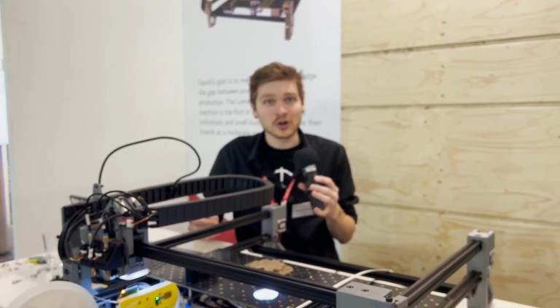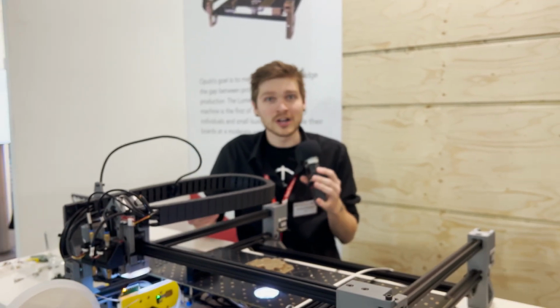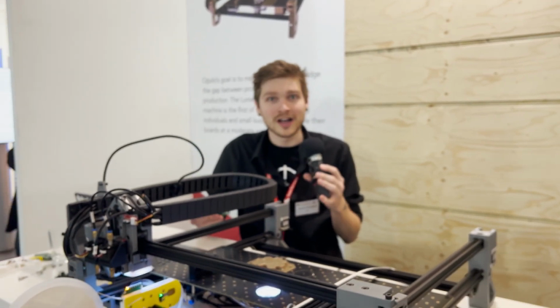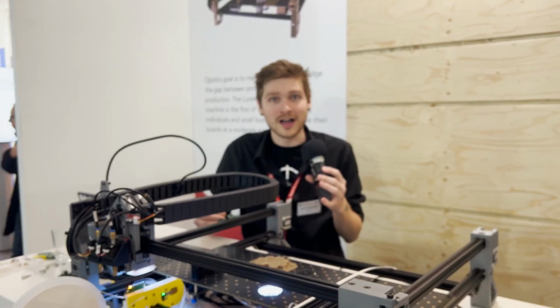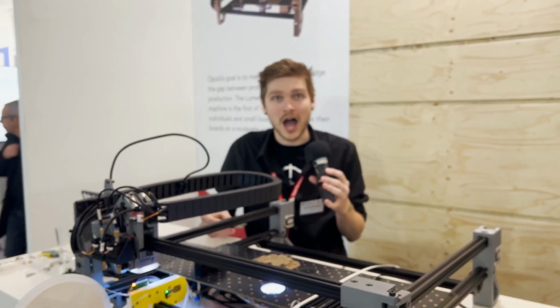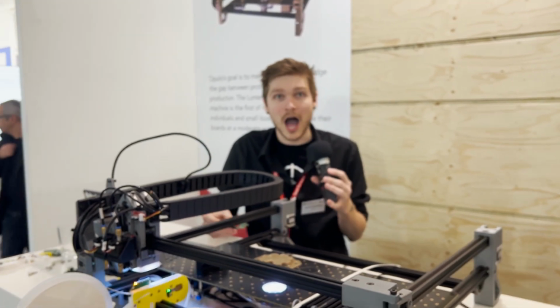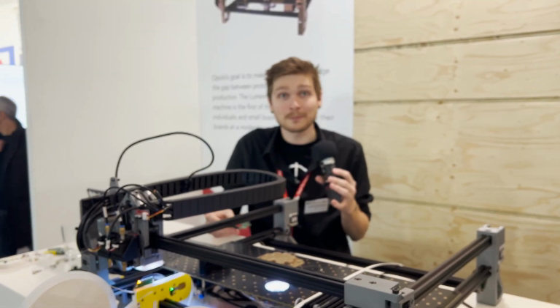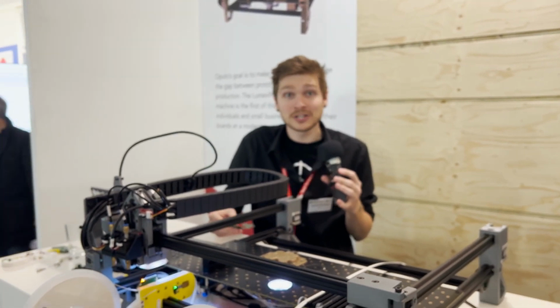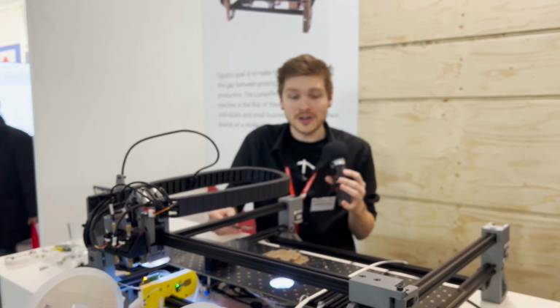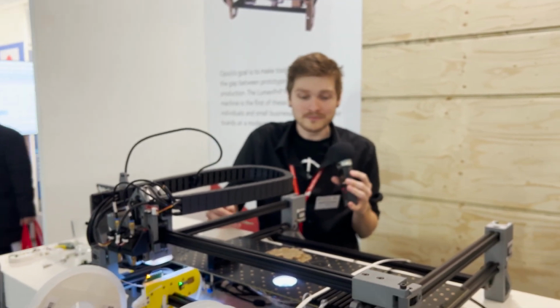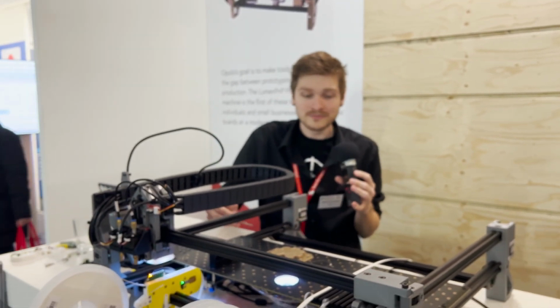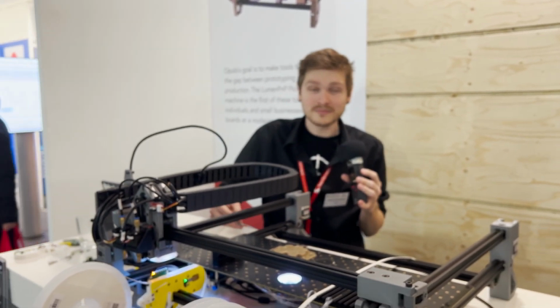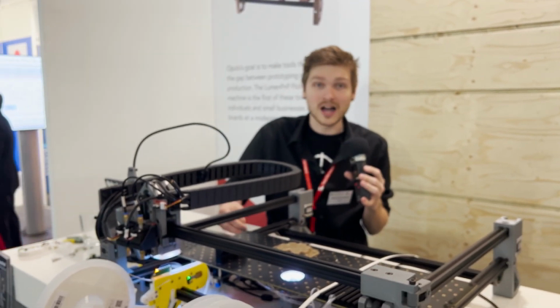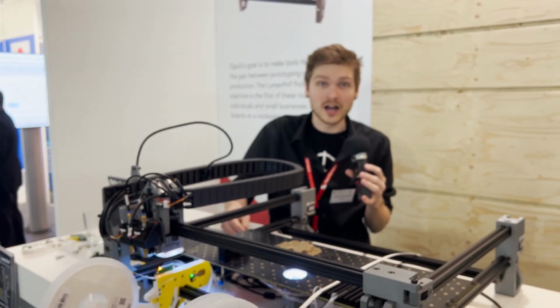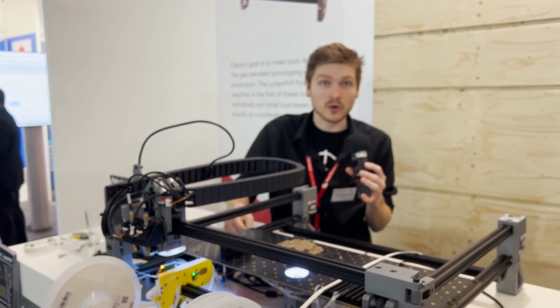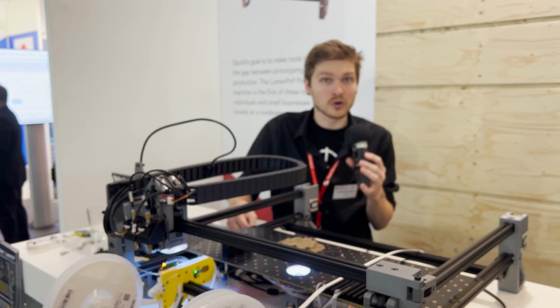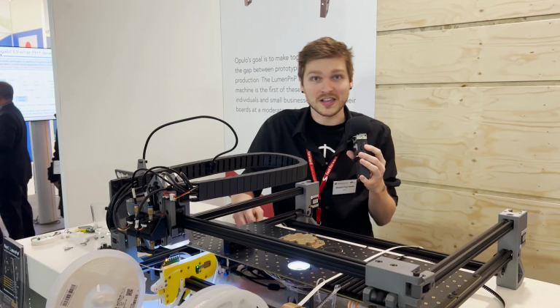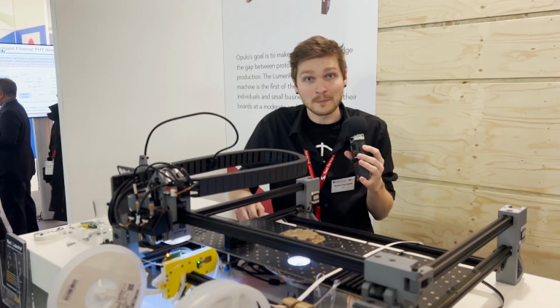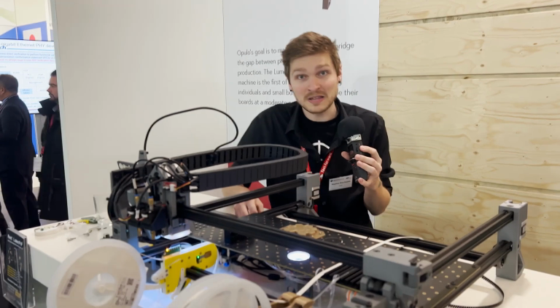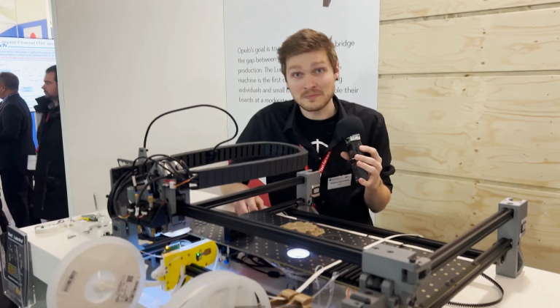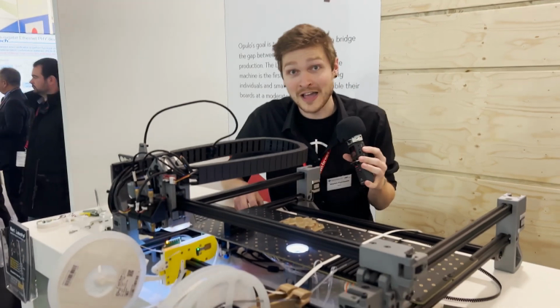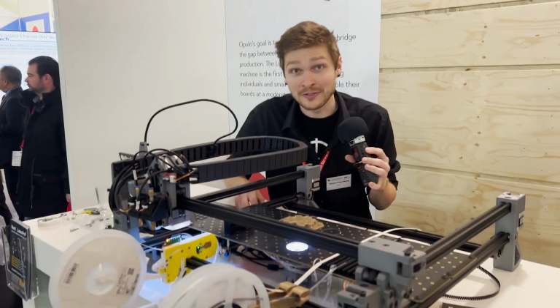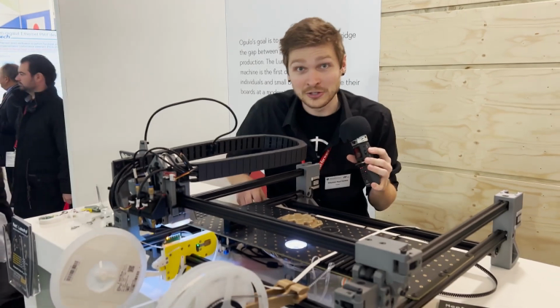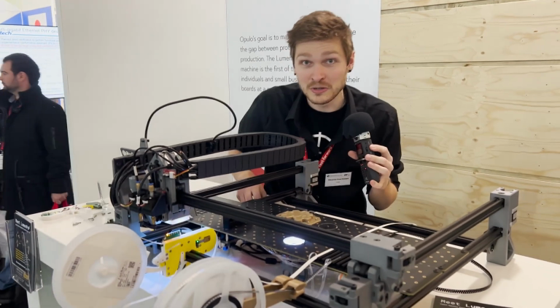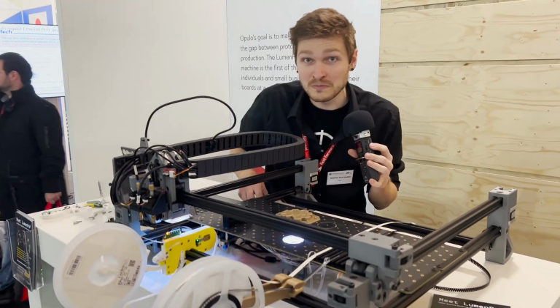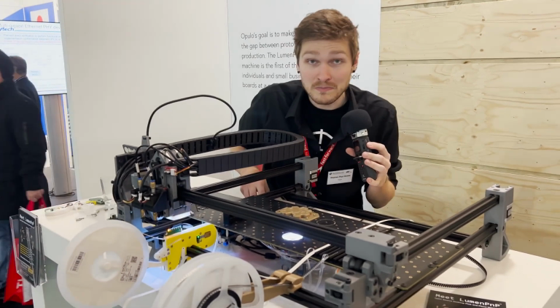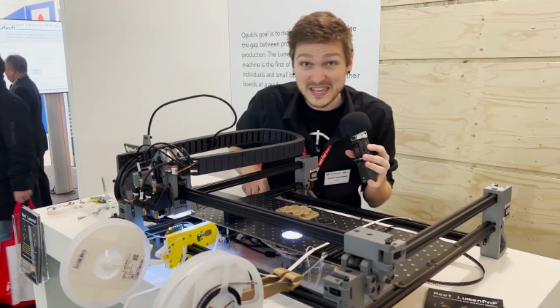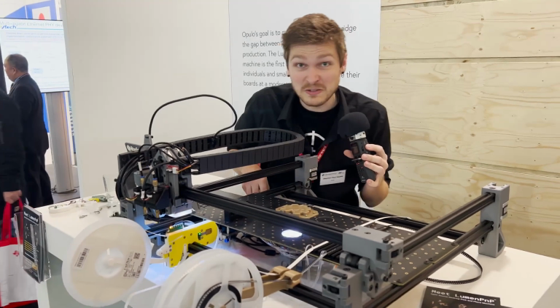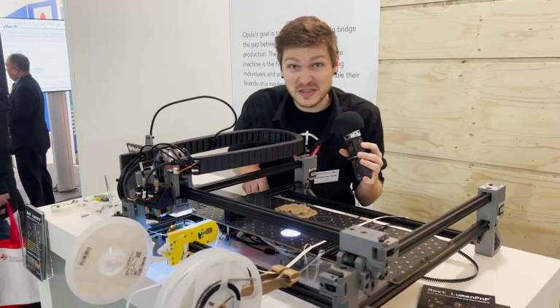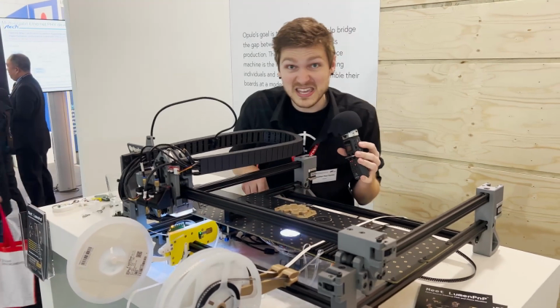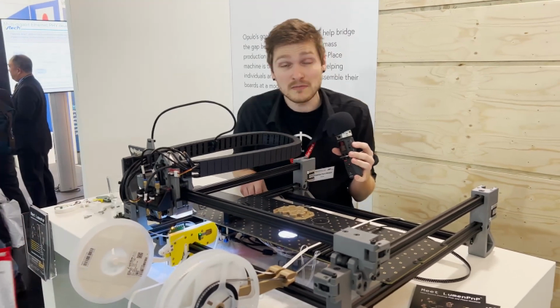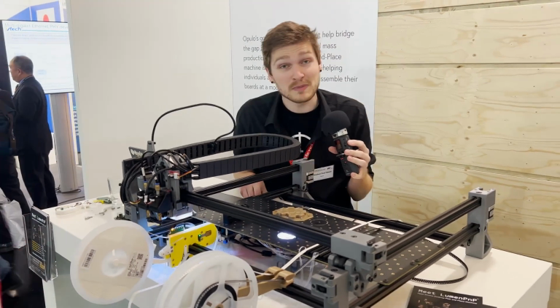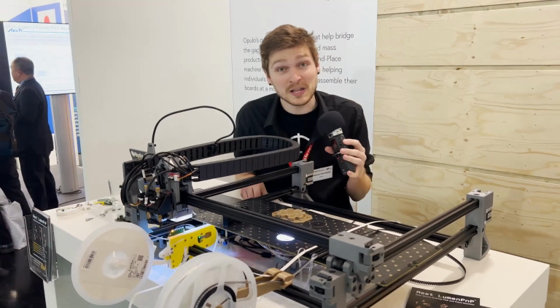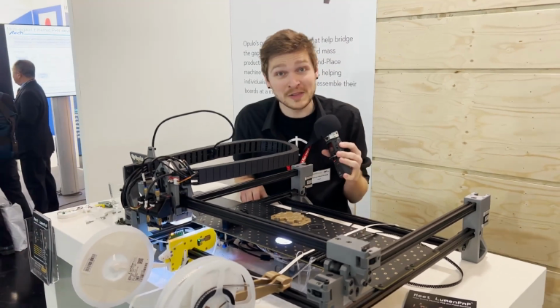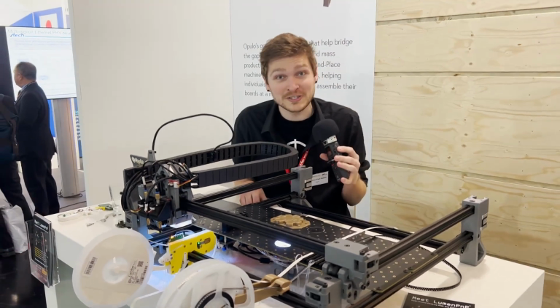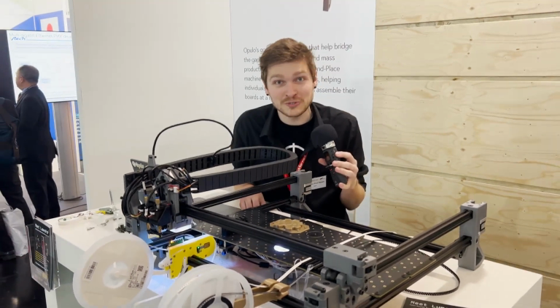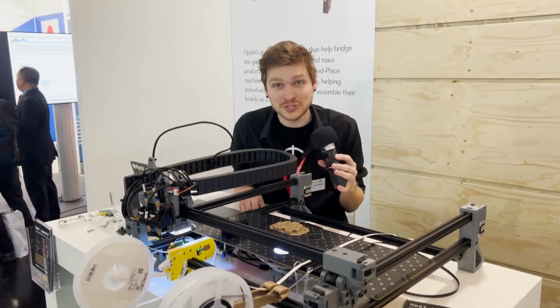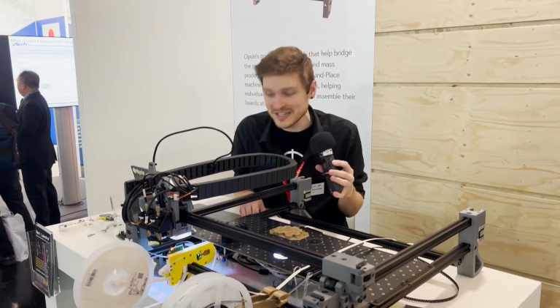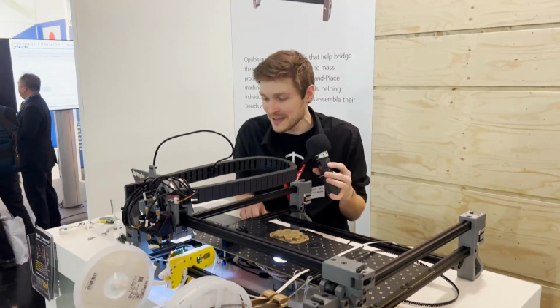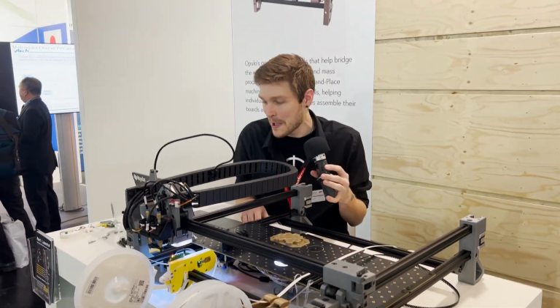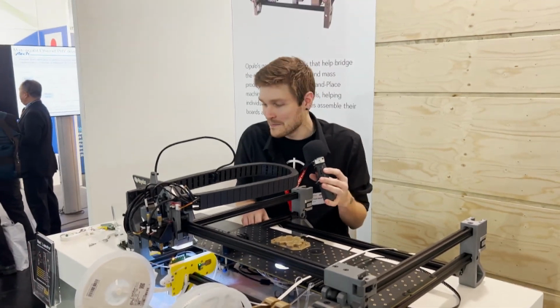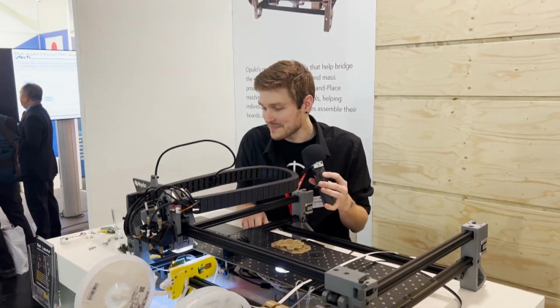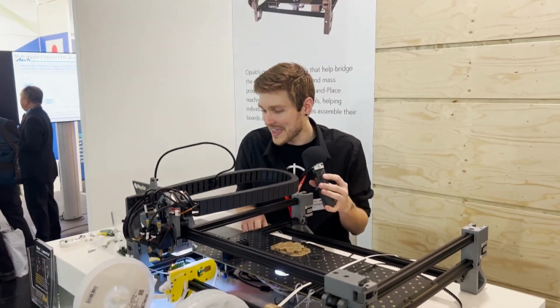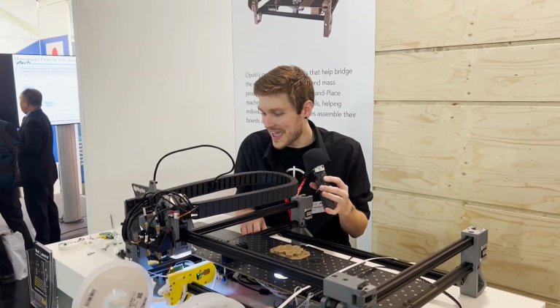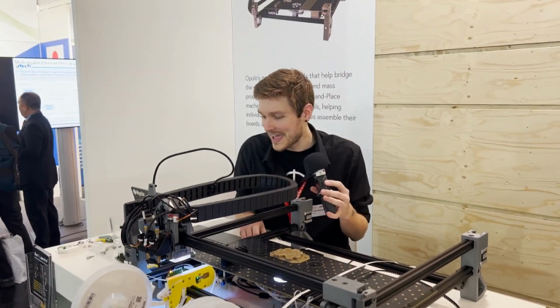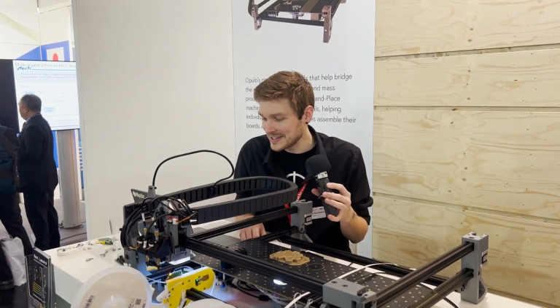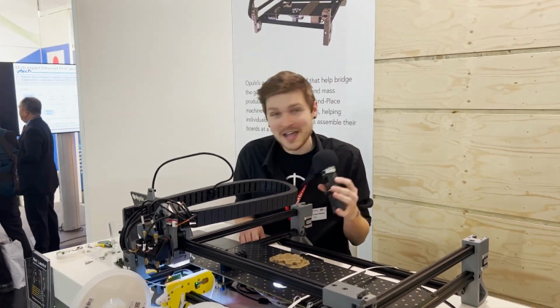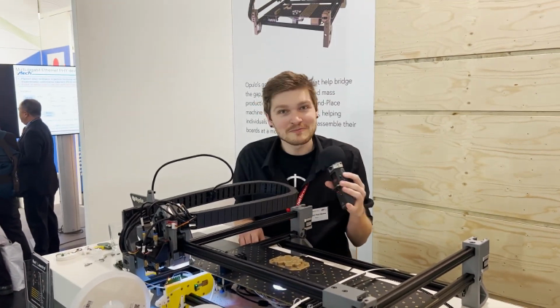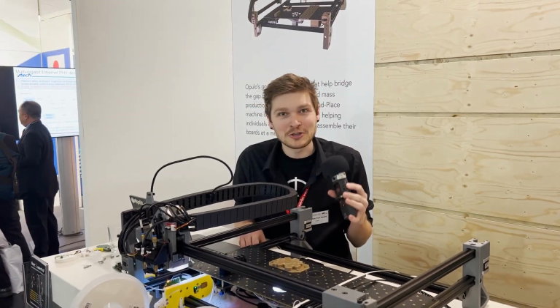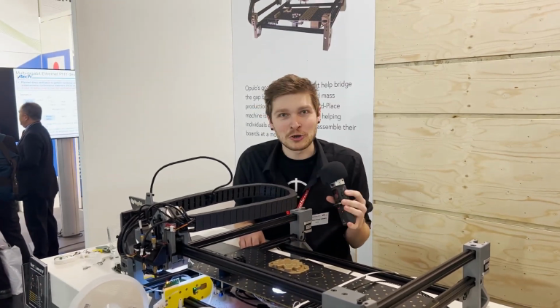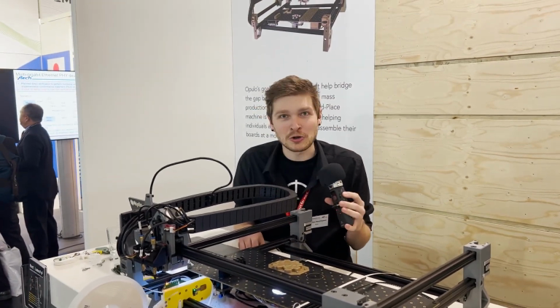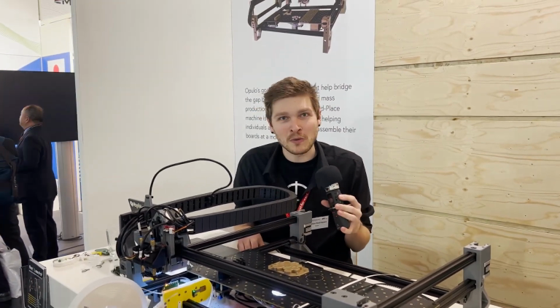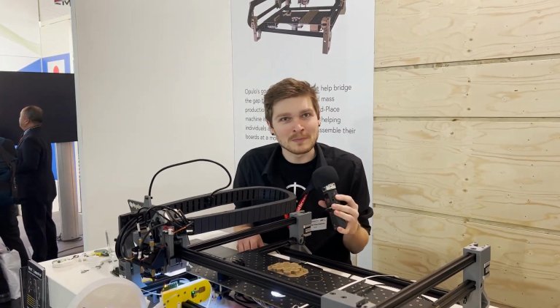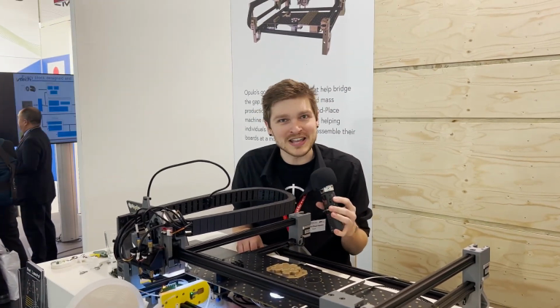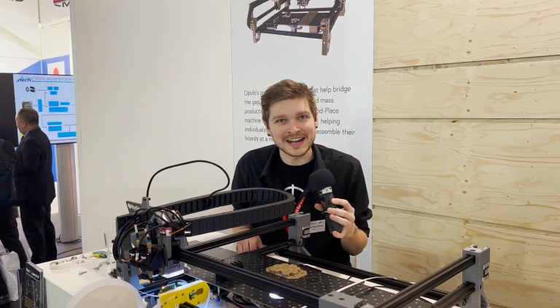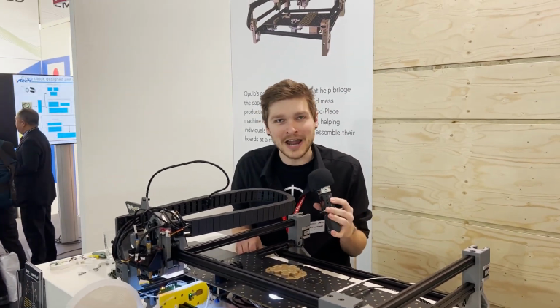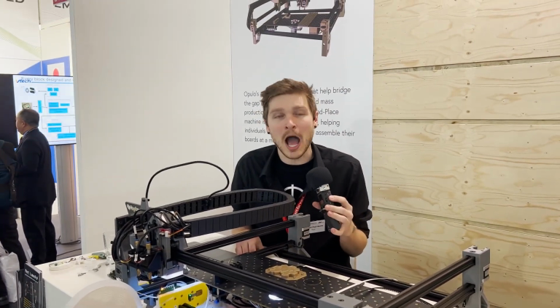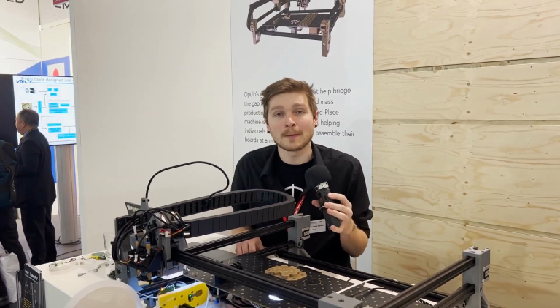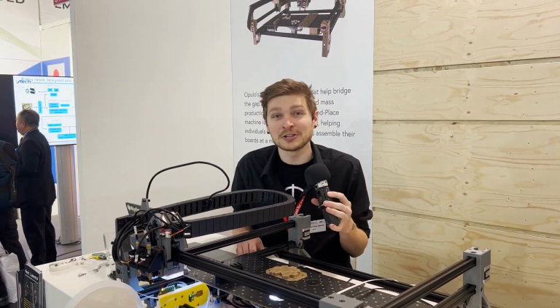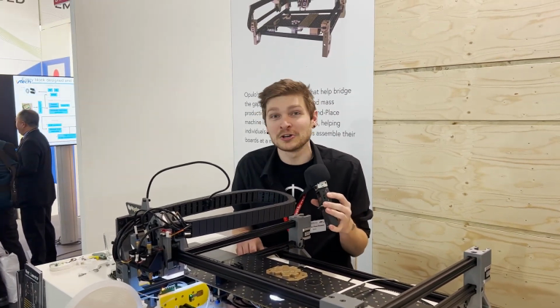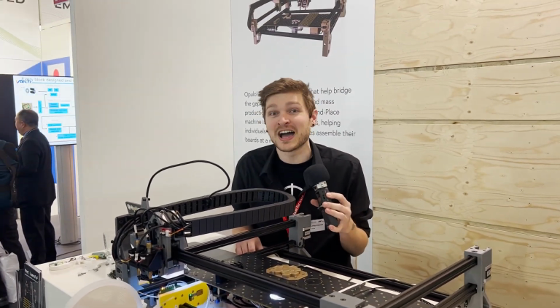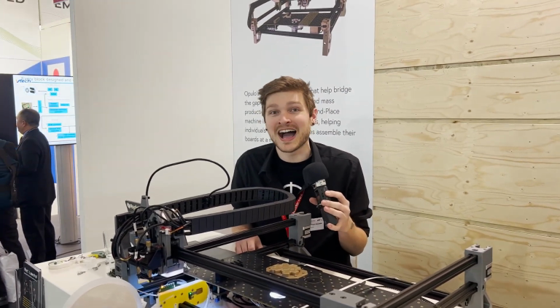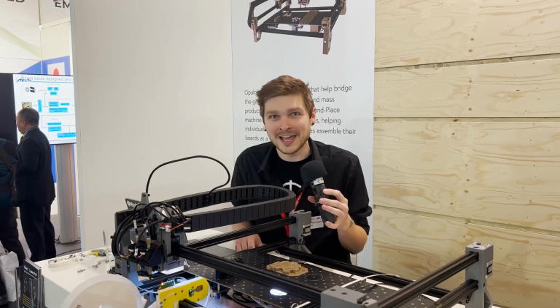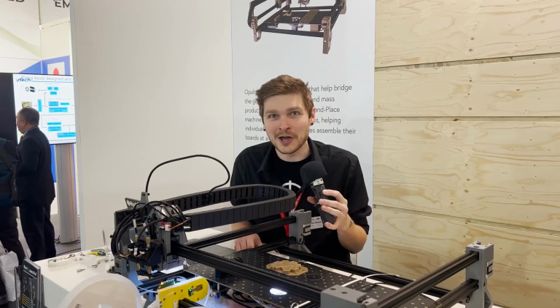We're Opulo — we're the company behind the Lumen PnP pick-and-place machine. You can go to our website at opulo.io.